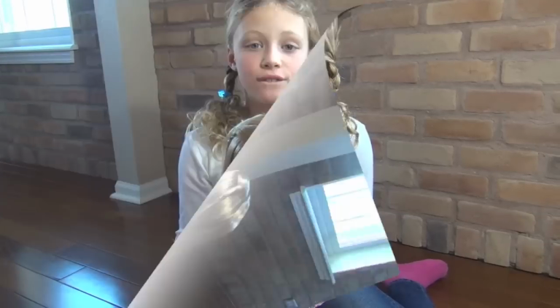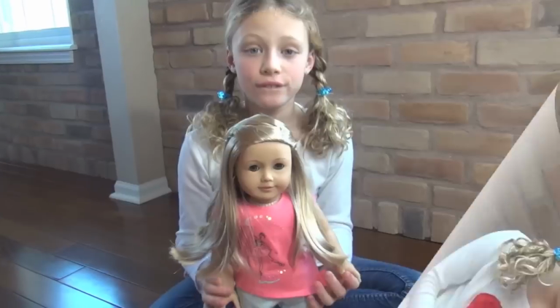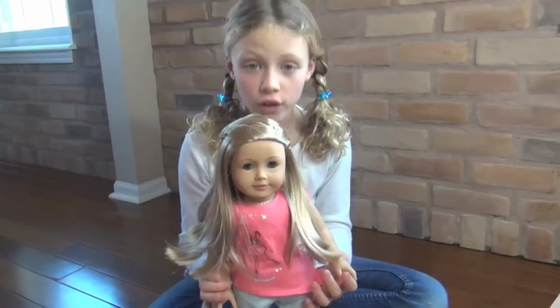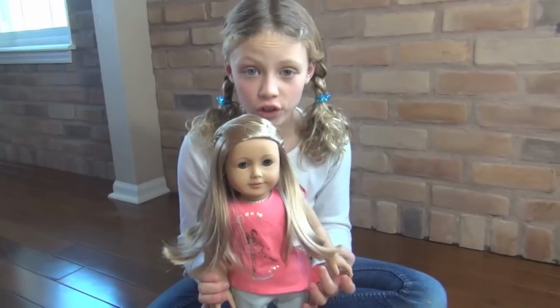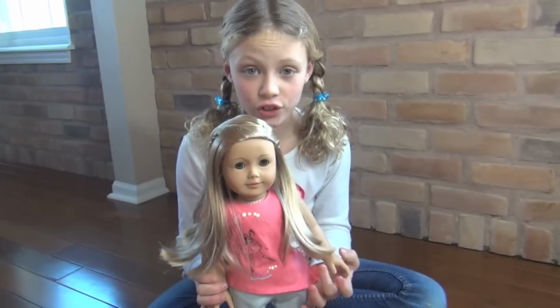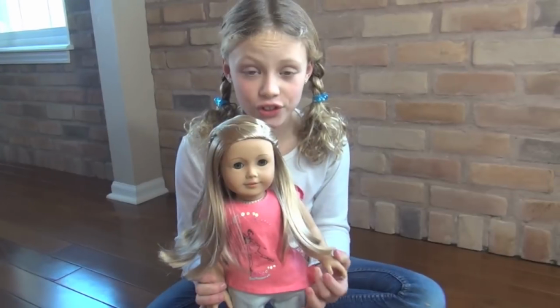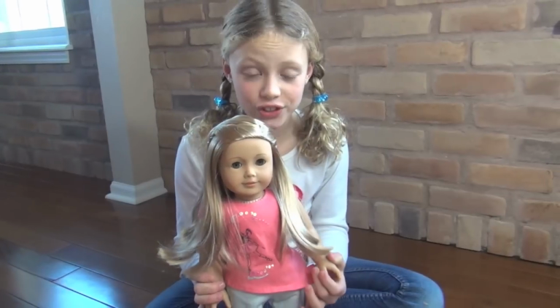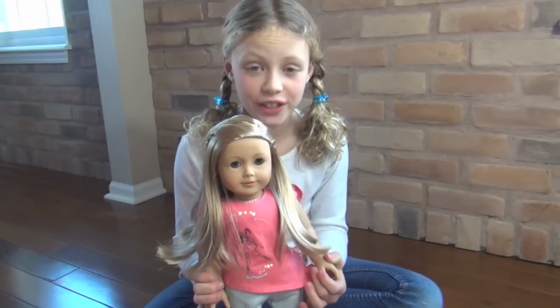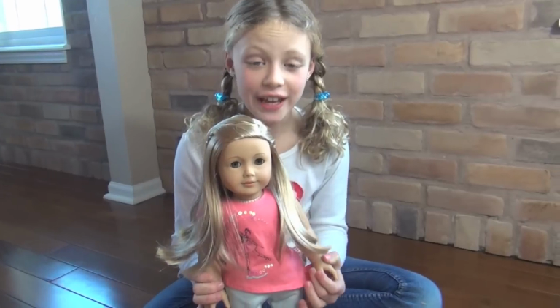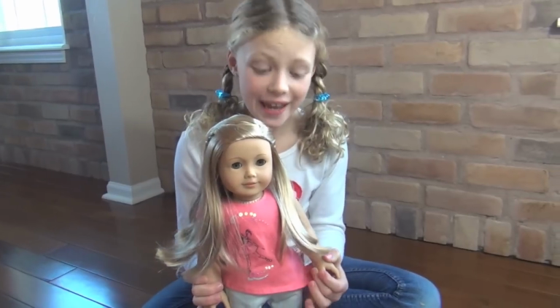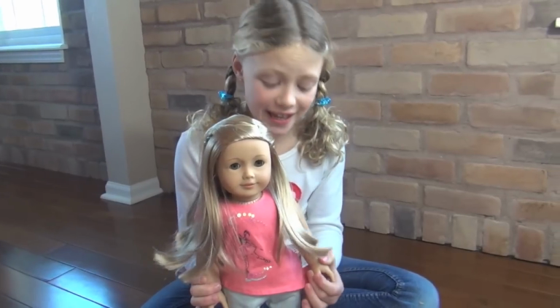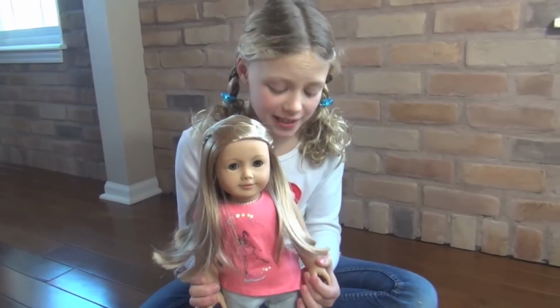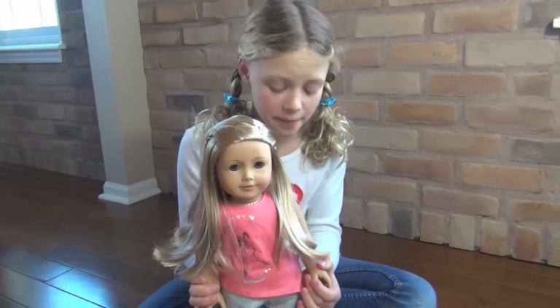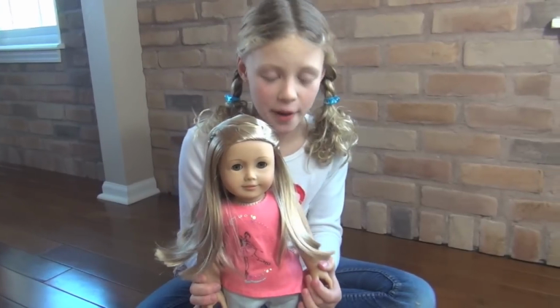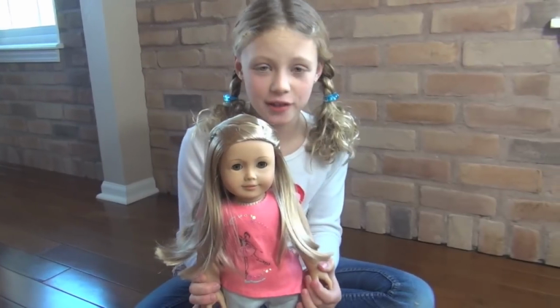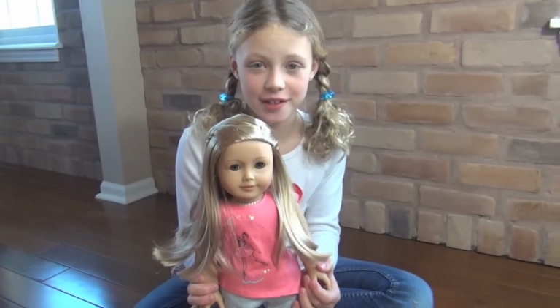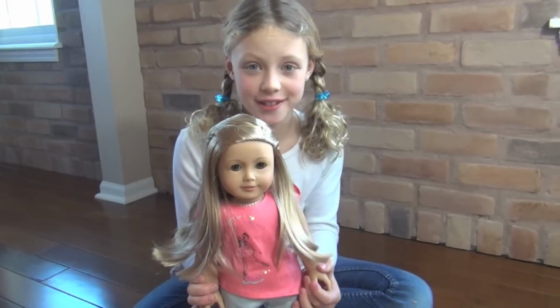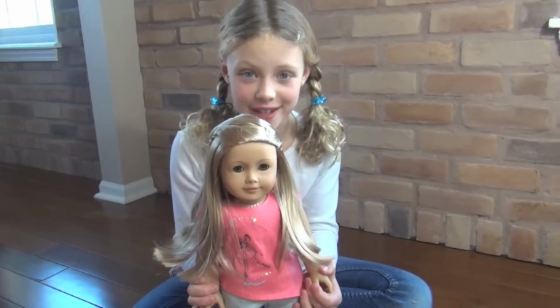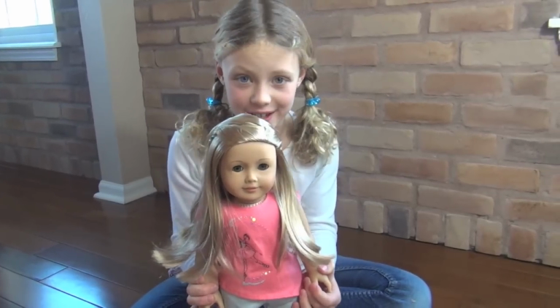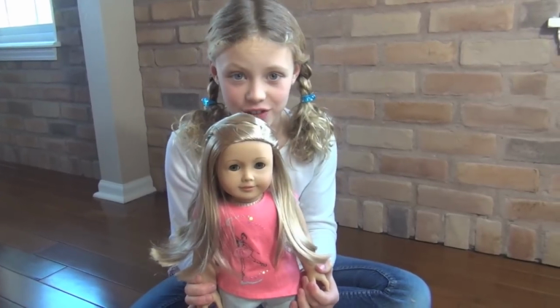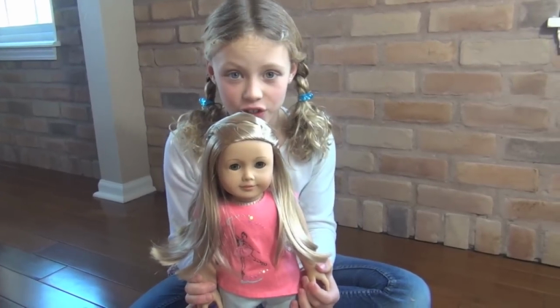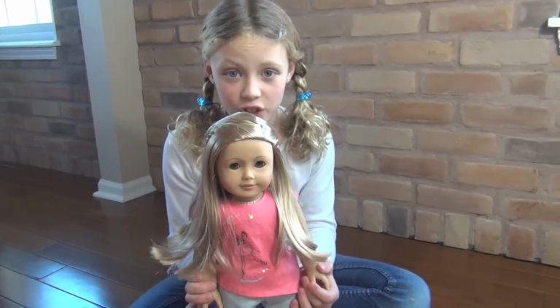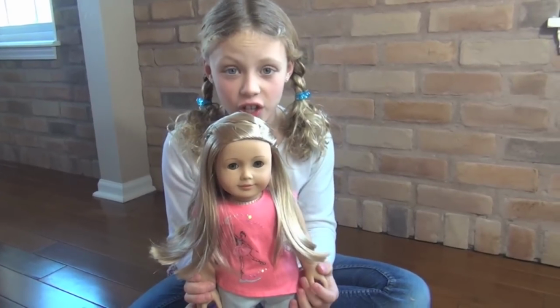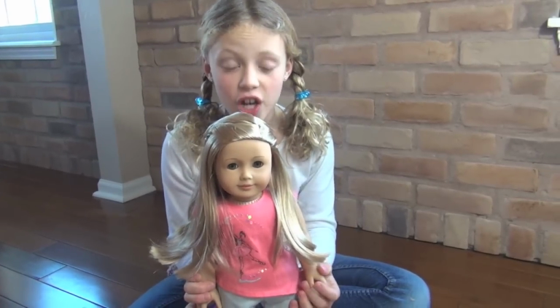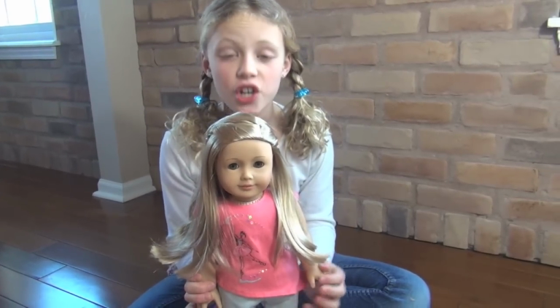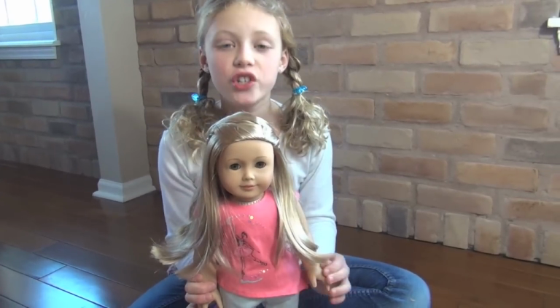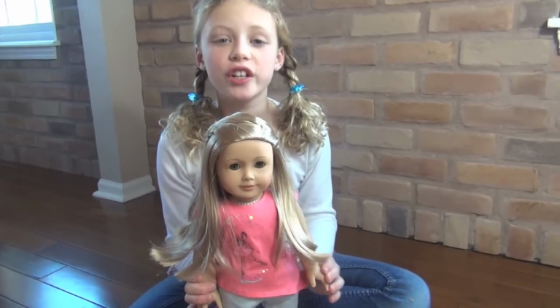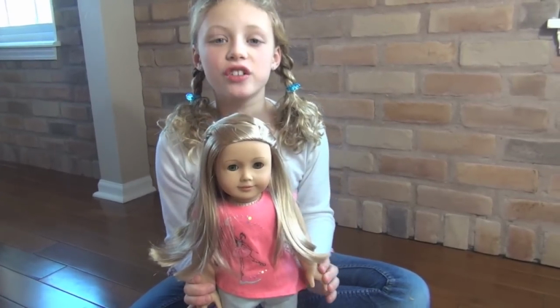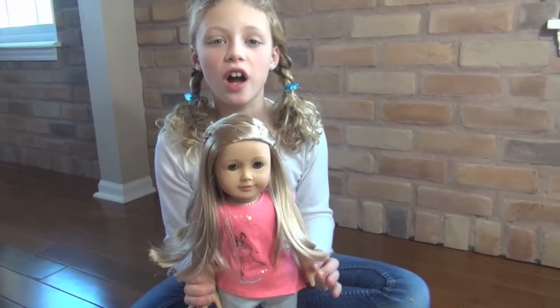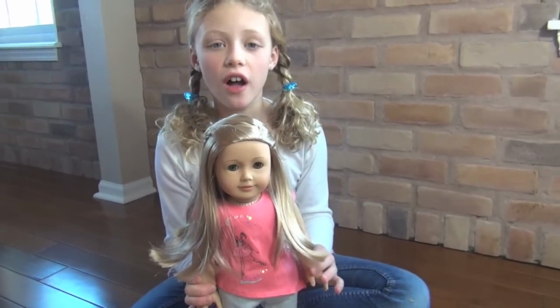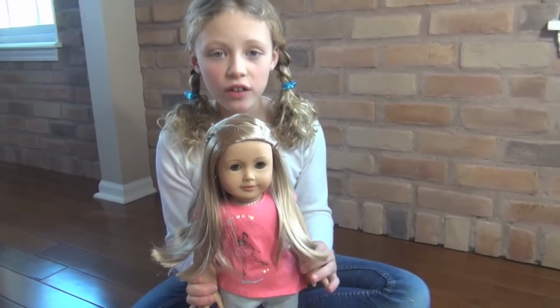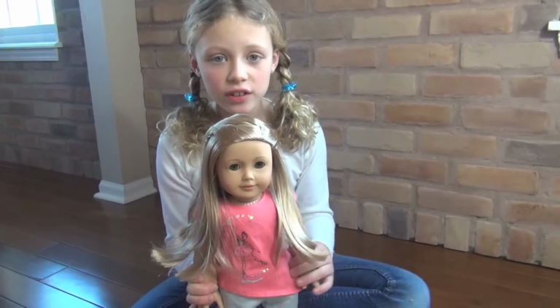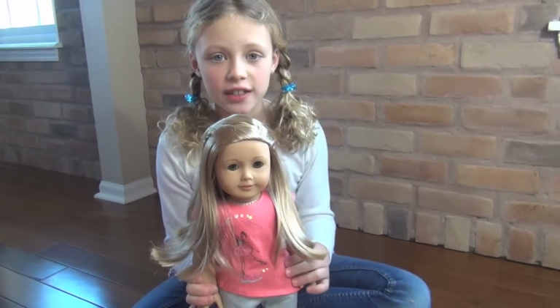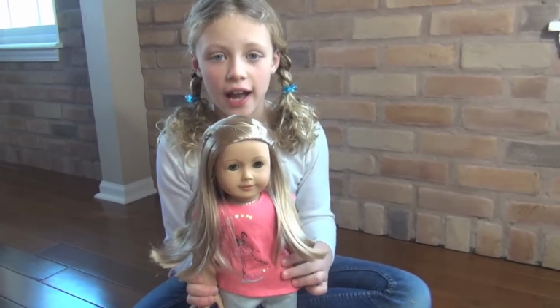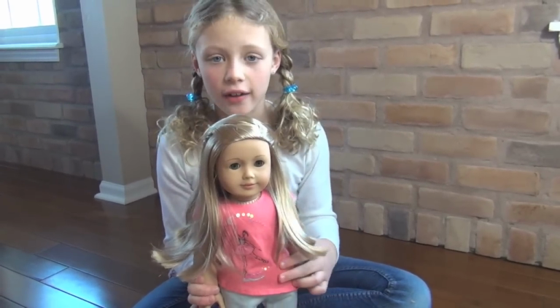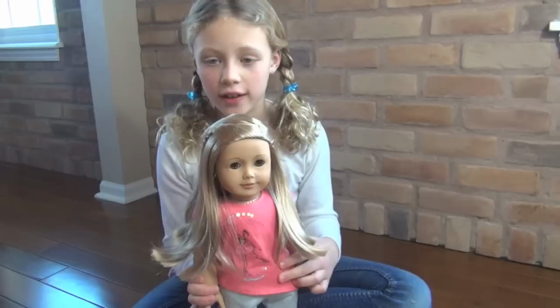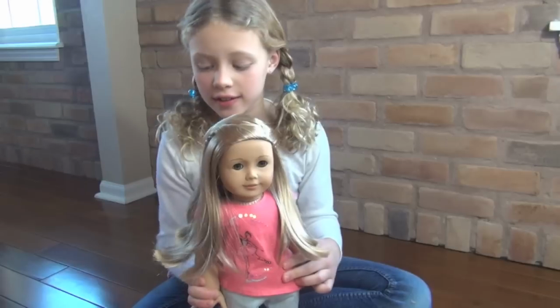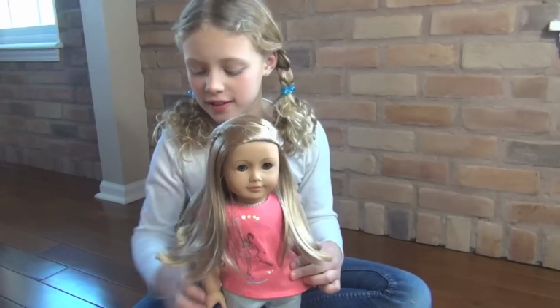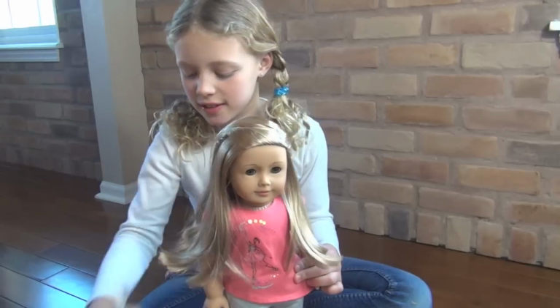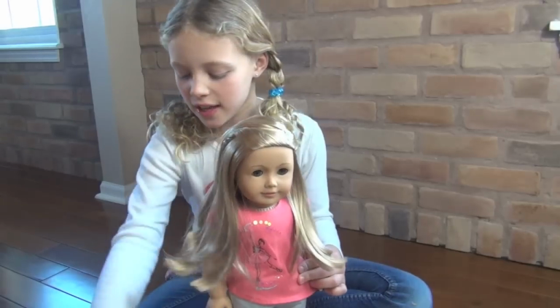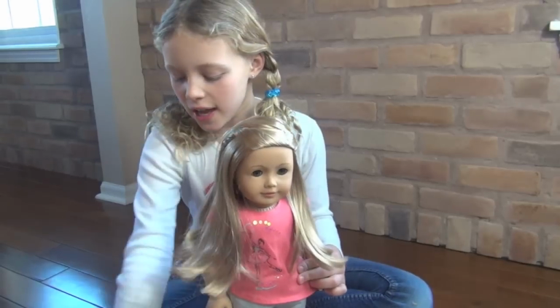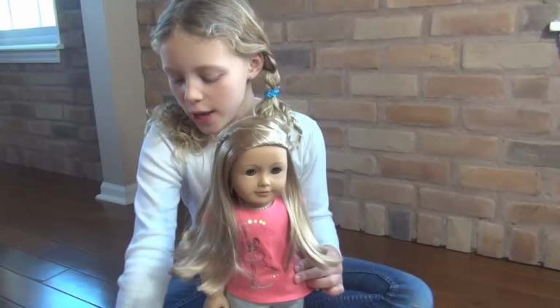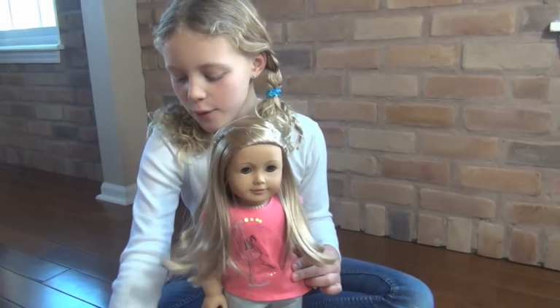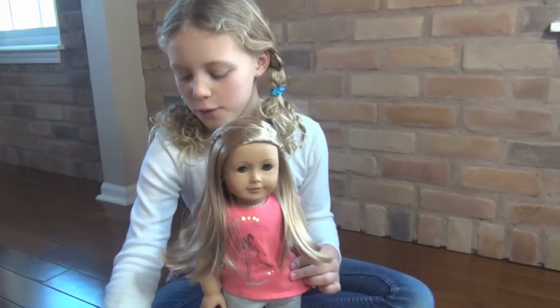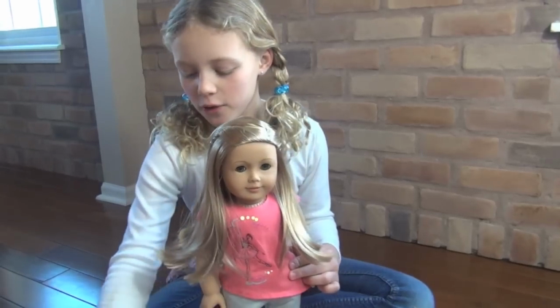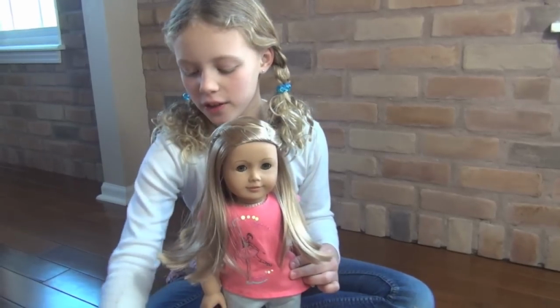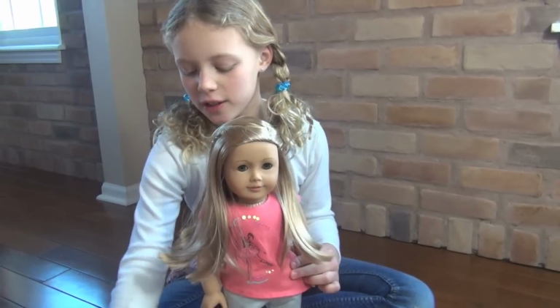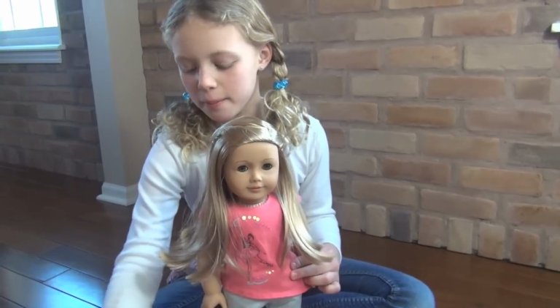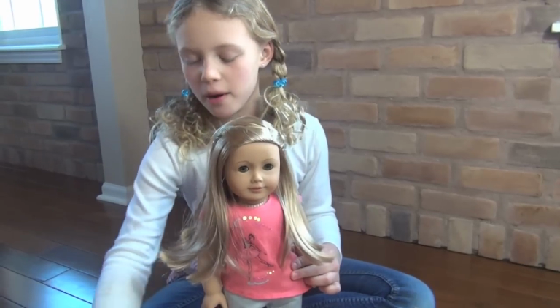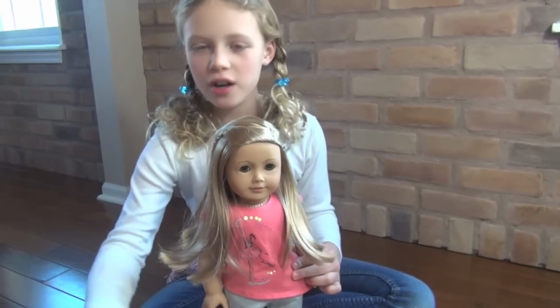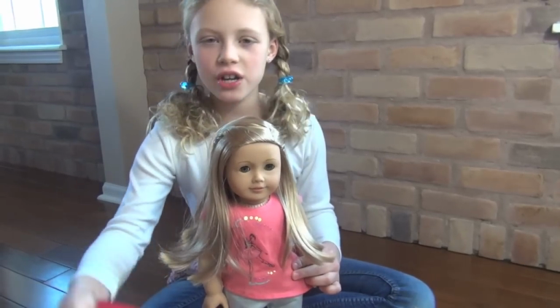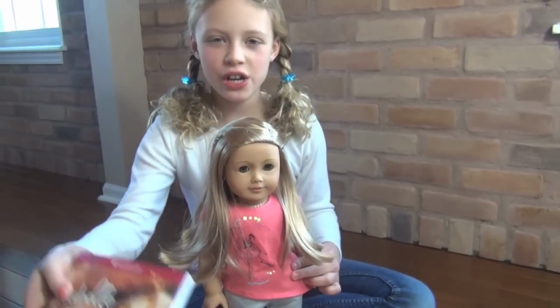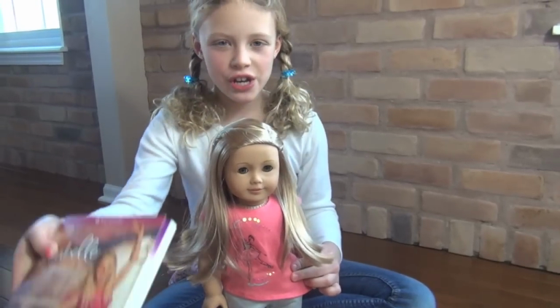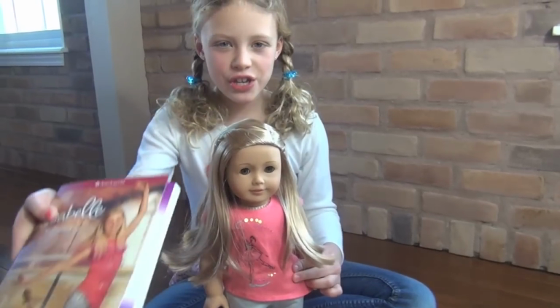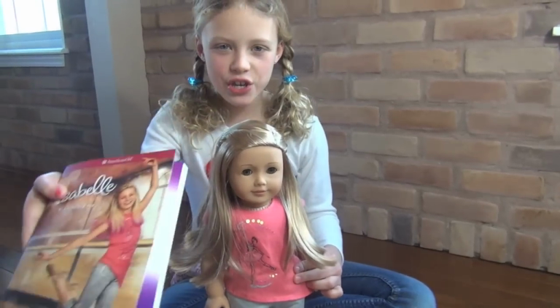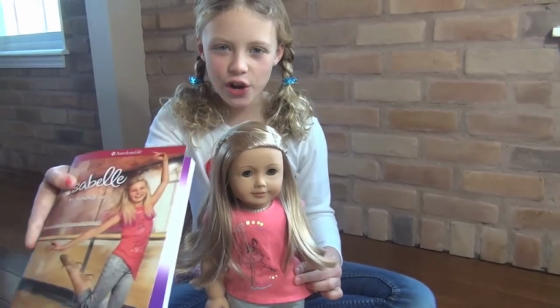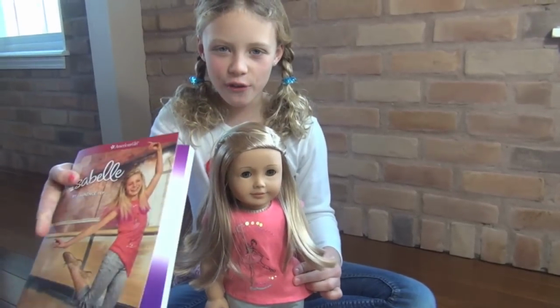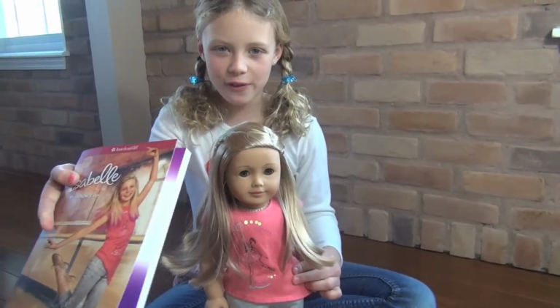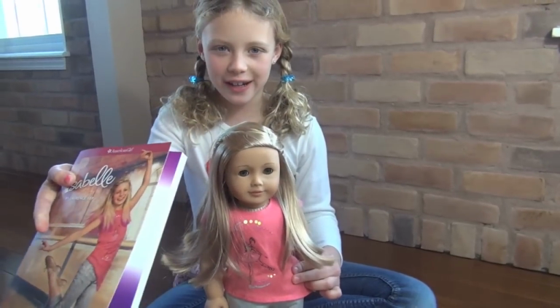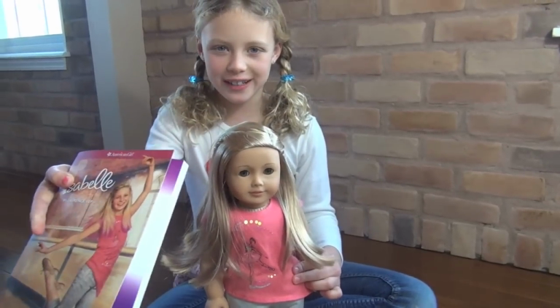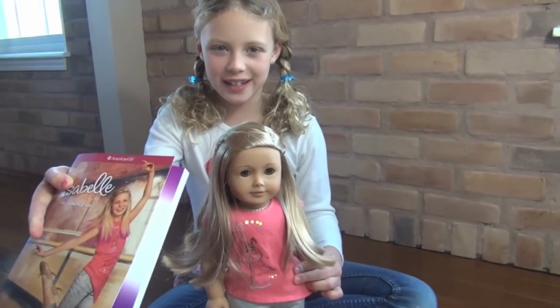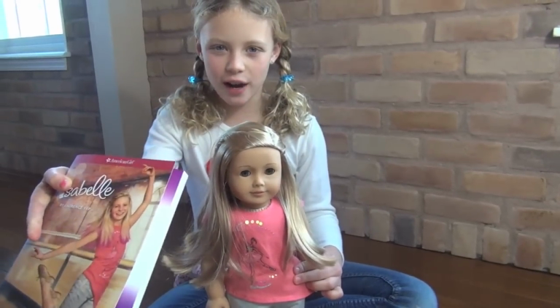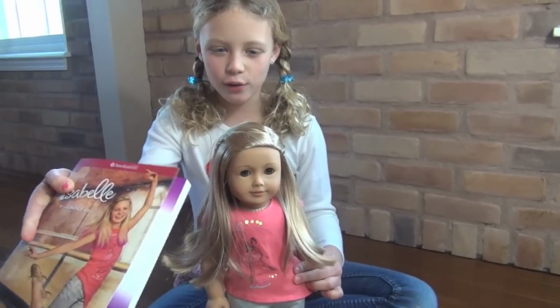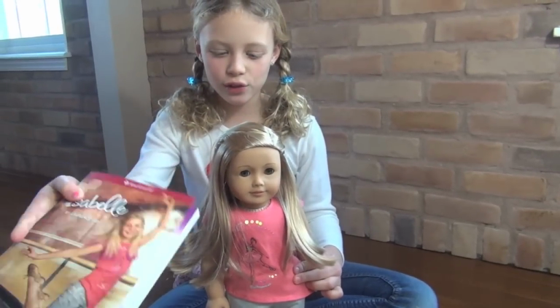Isabel's a dancer. She has other talents. If you read the book, you'll find out.